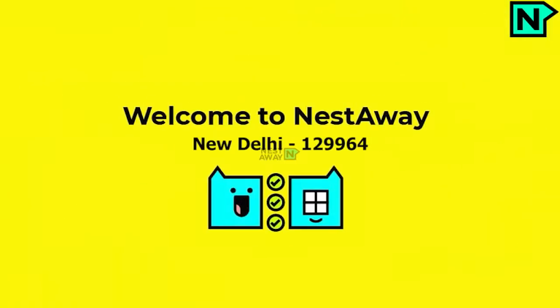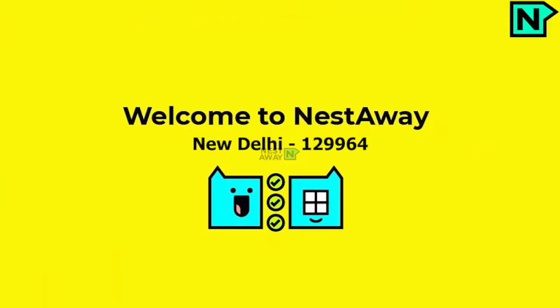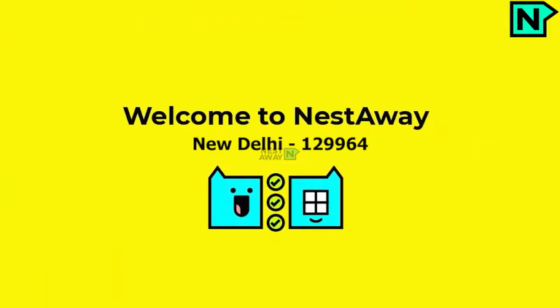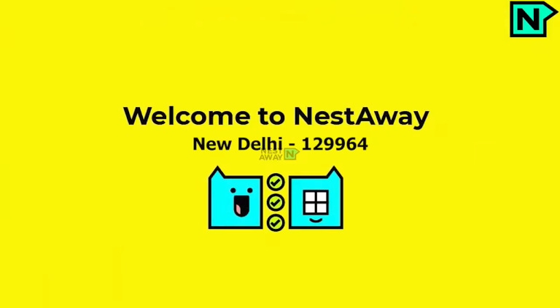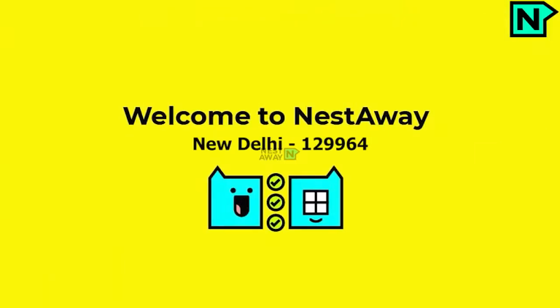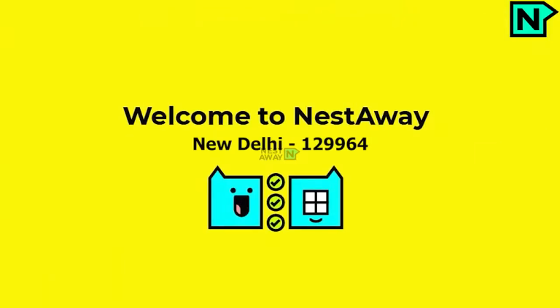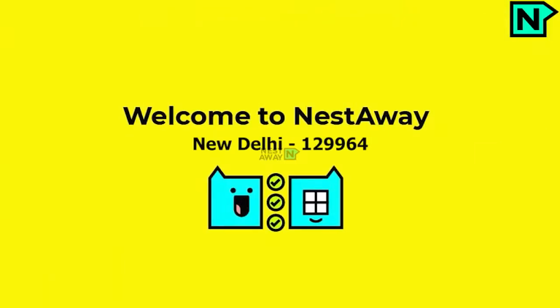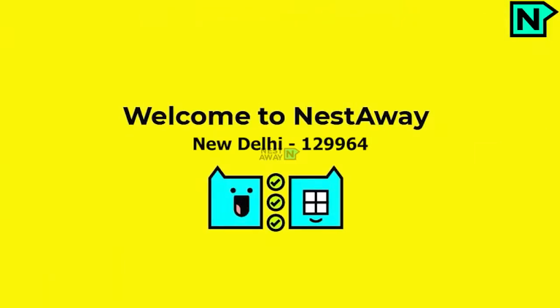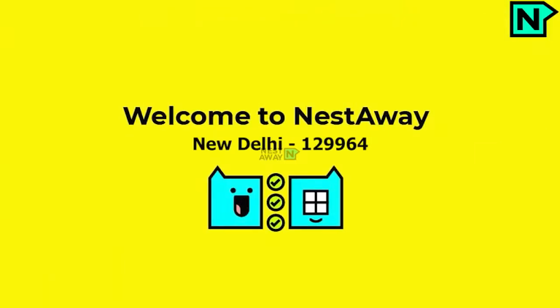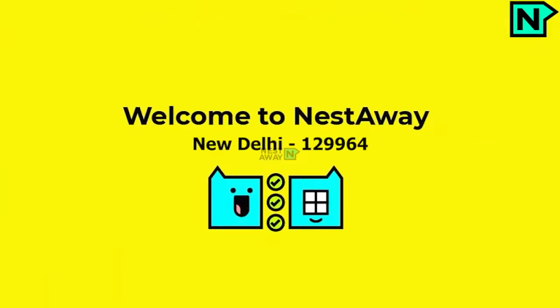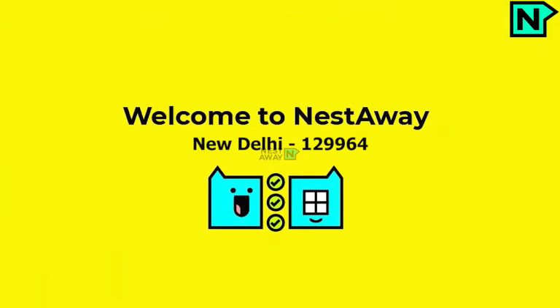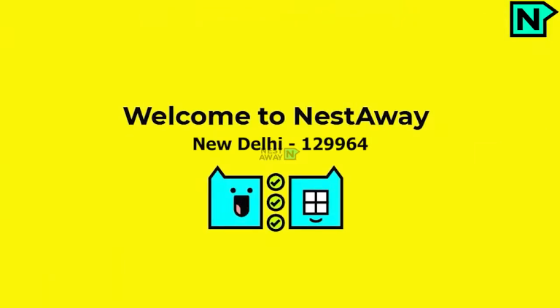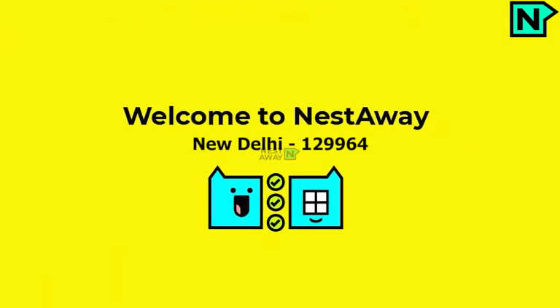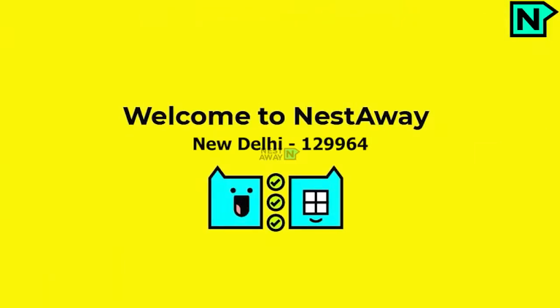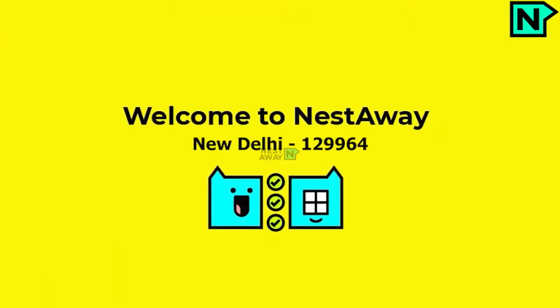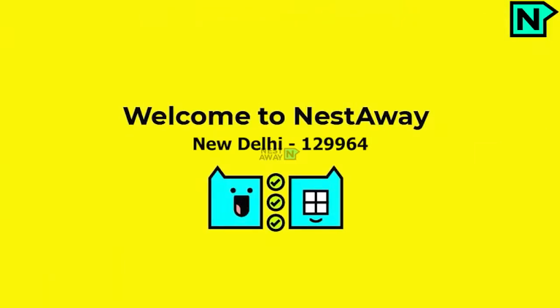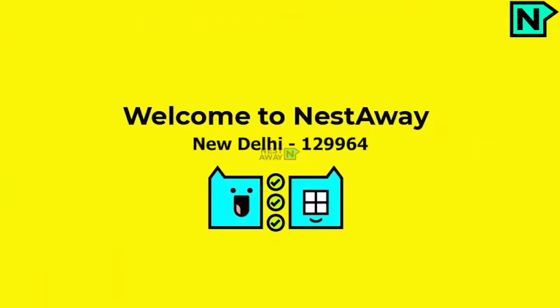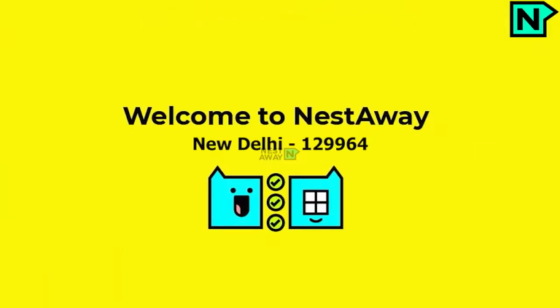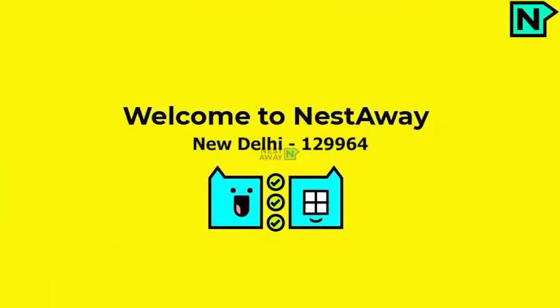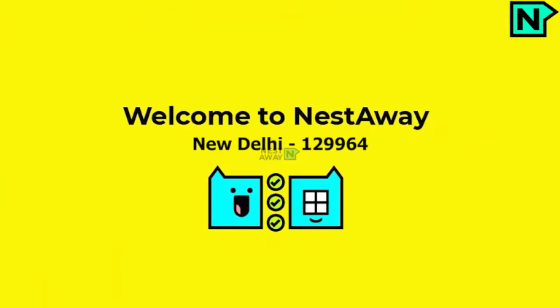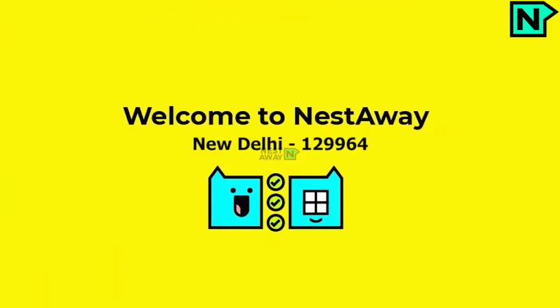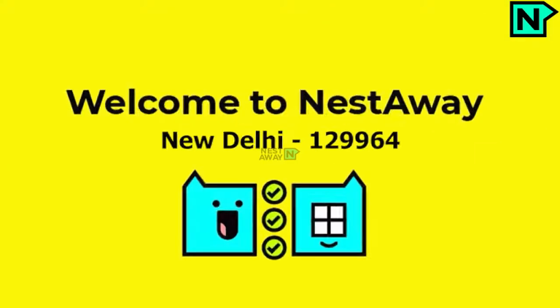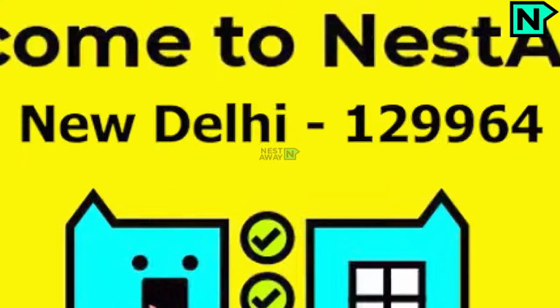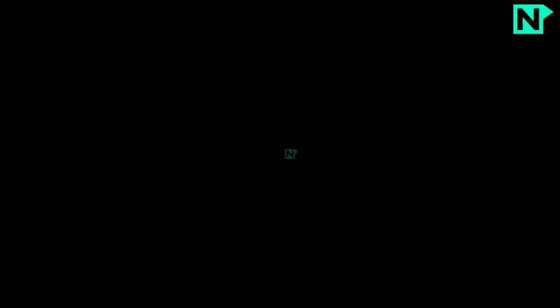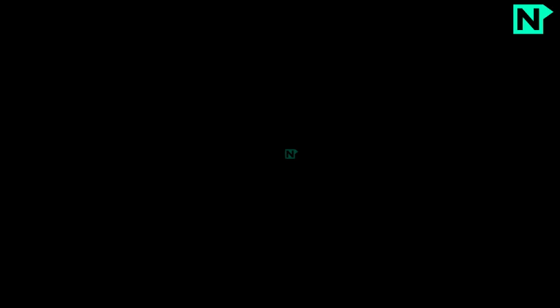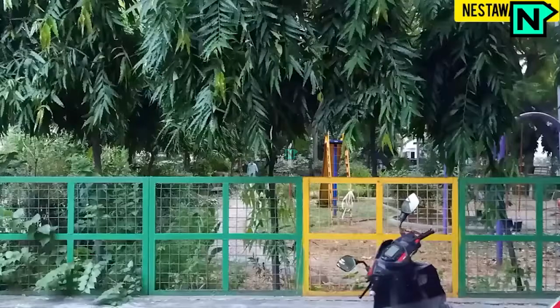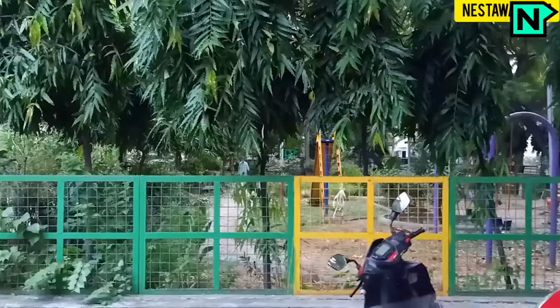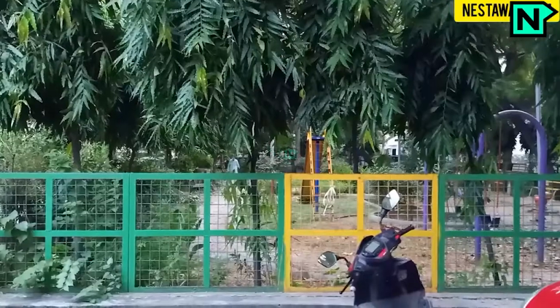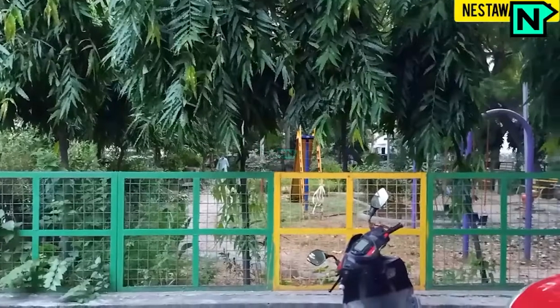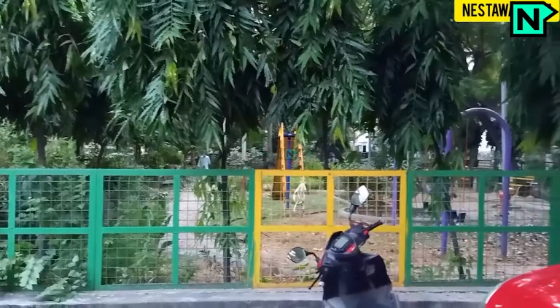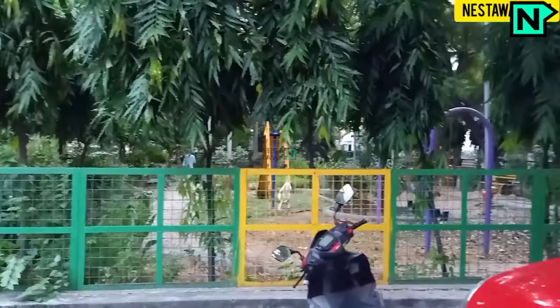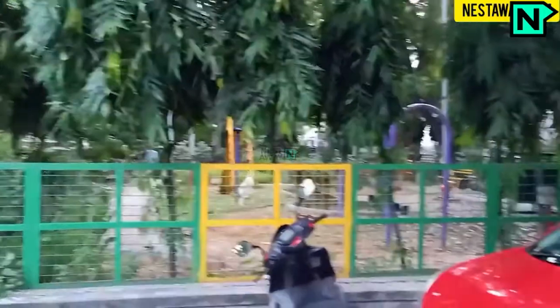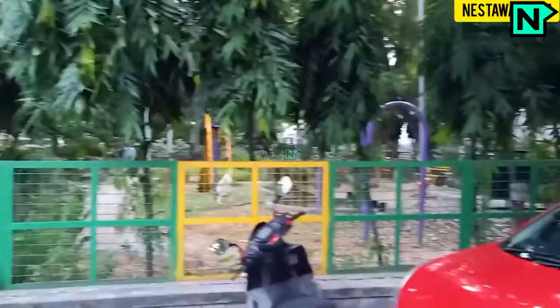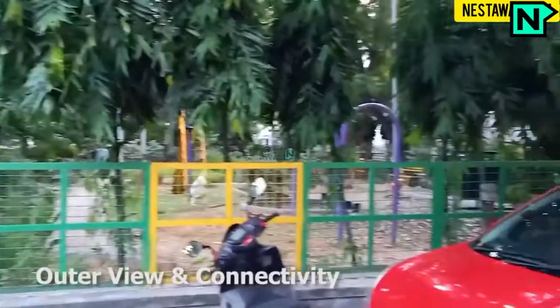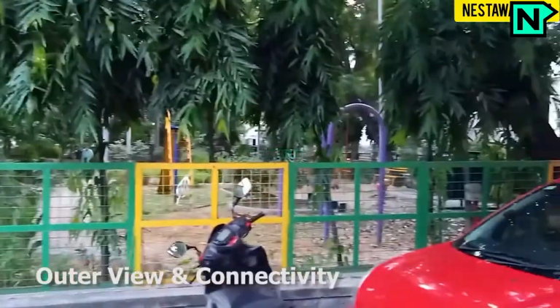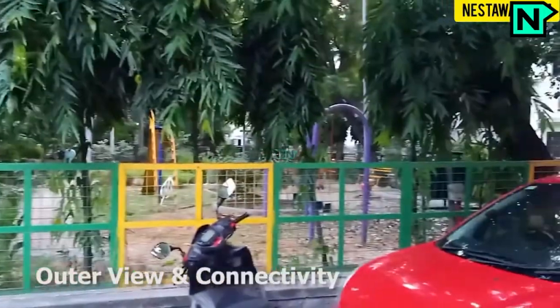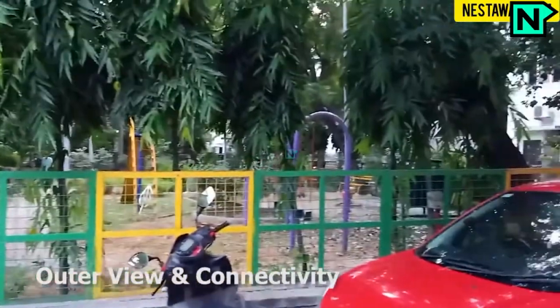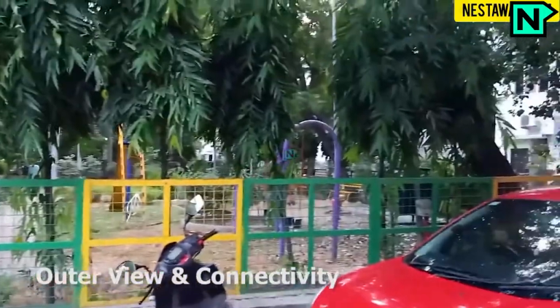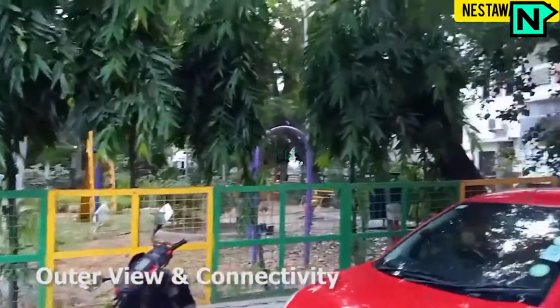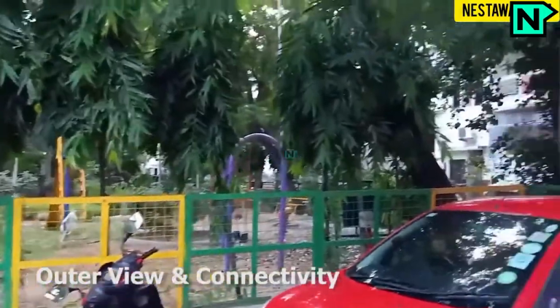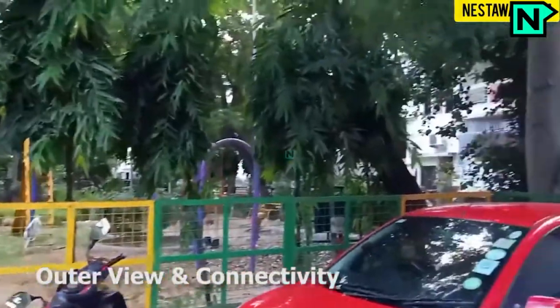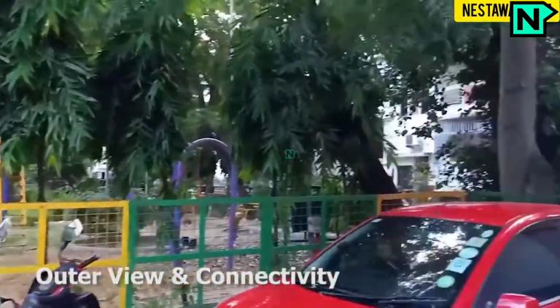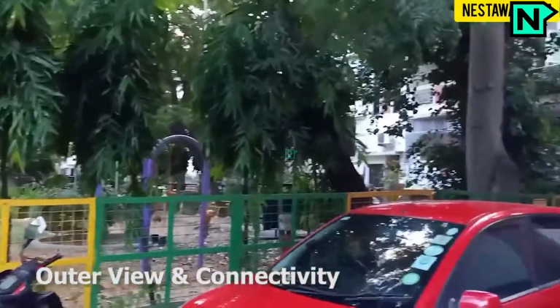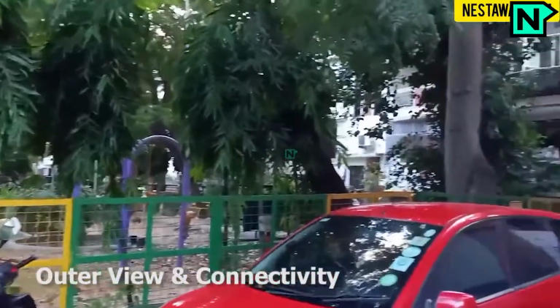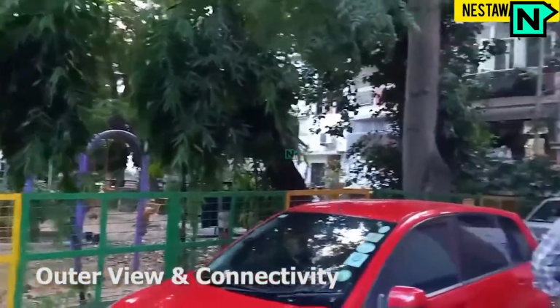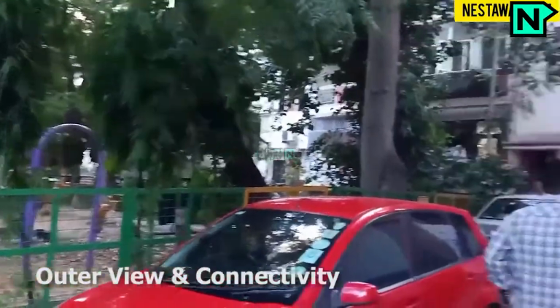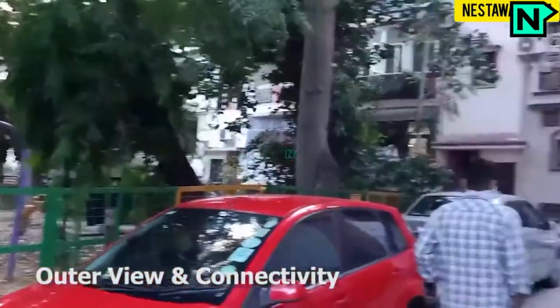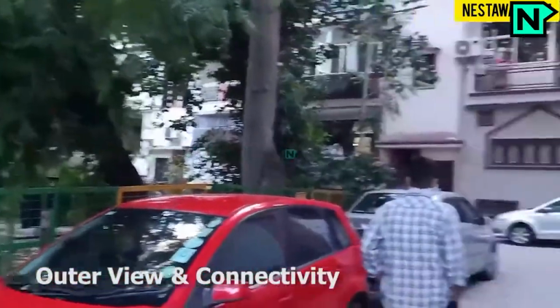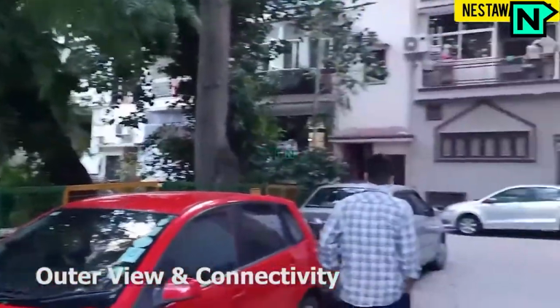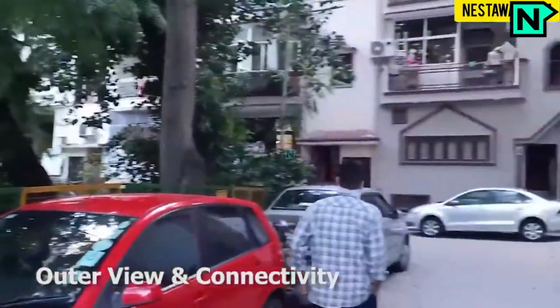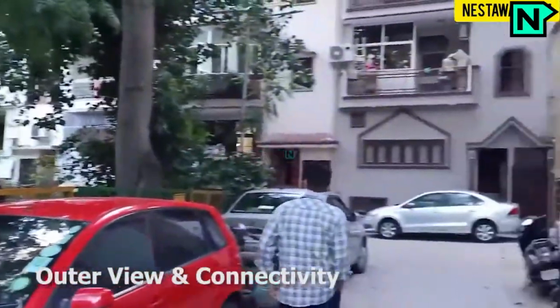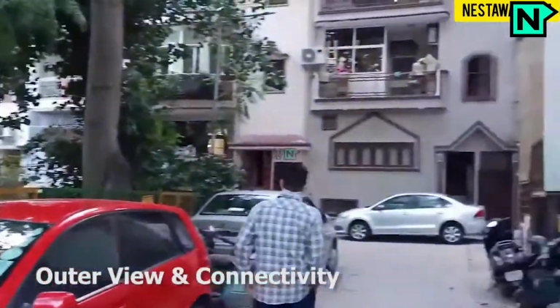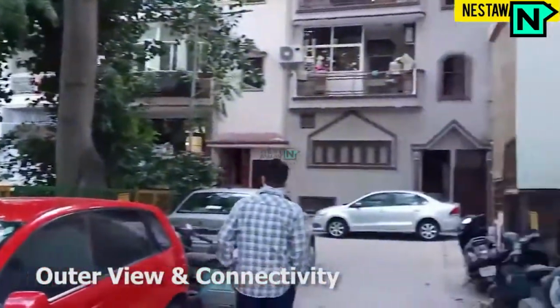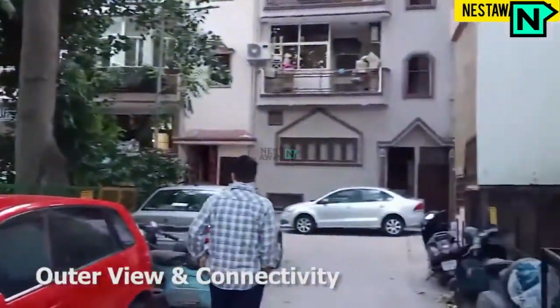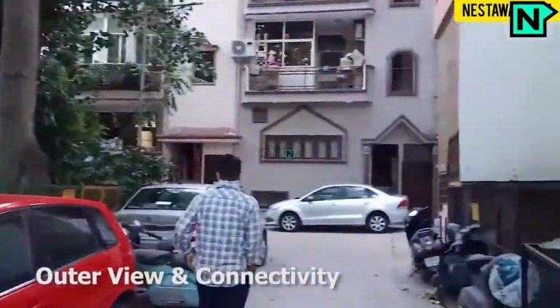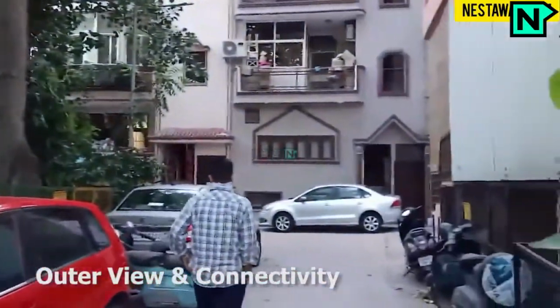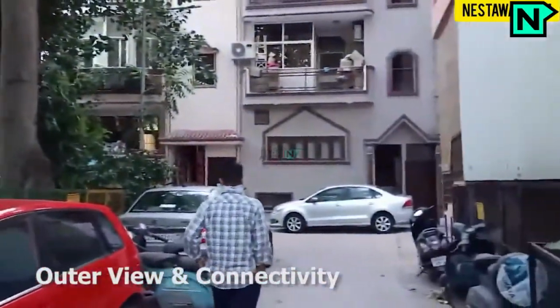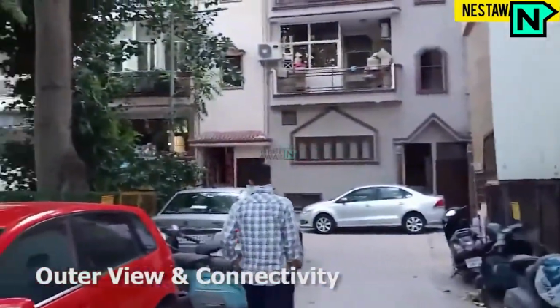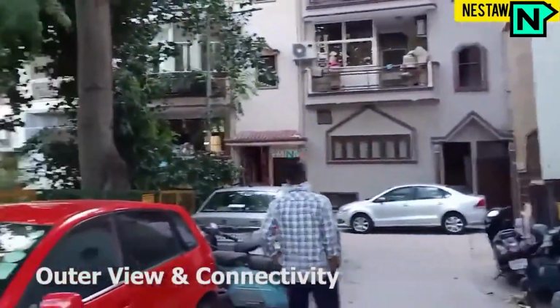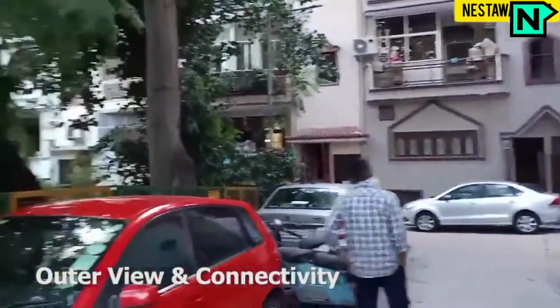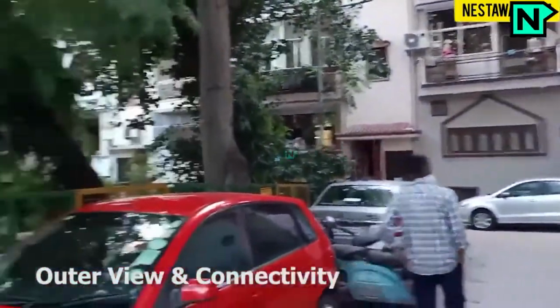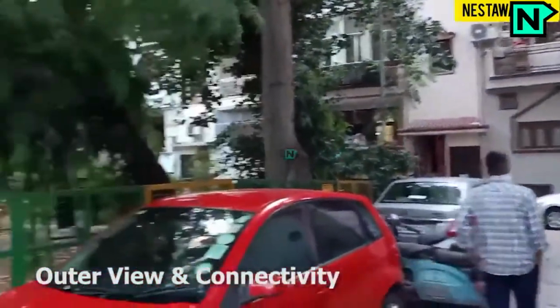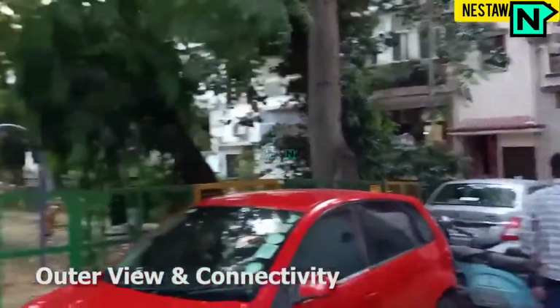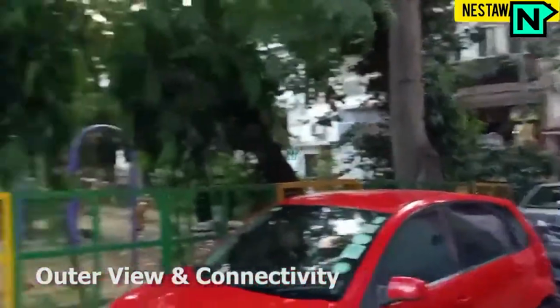Welcome to Nestaway. This is the building outer view and connectivity of the property.